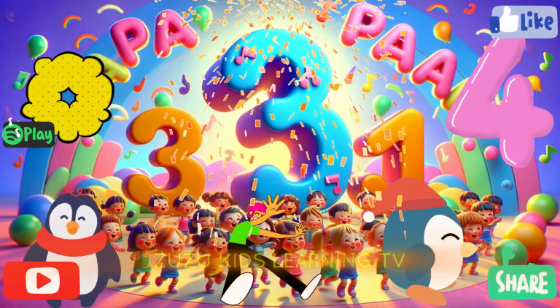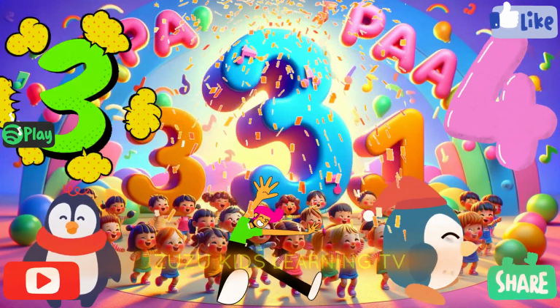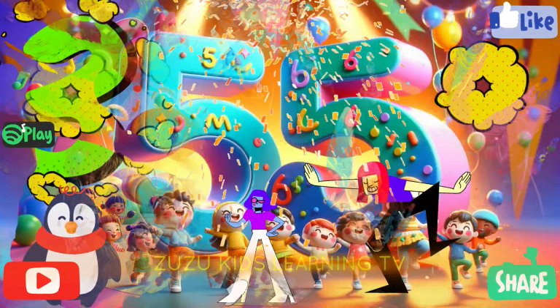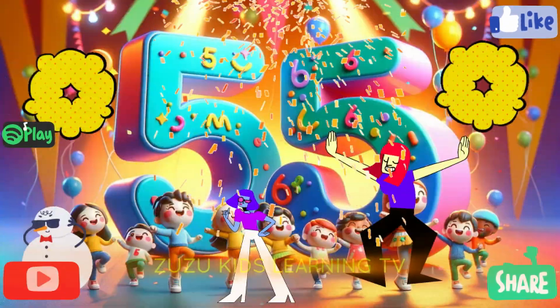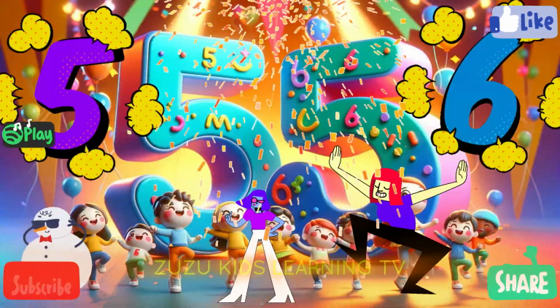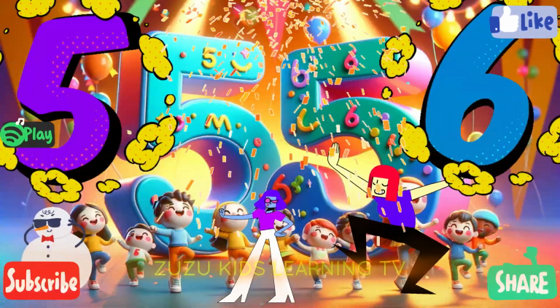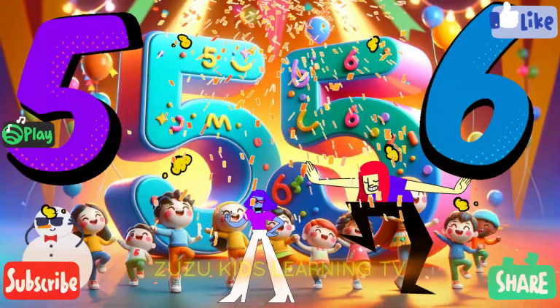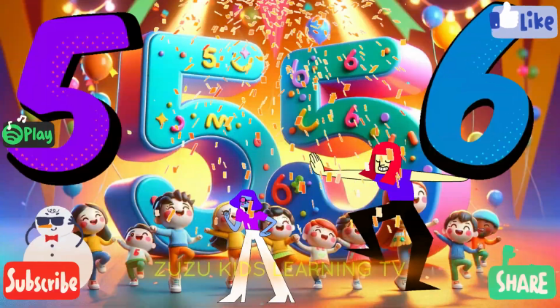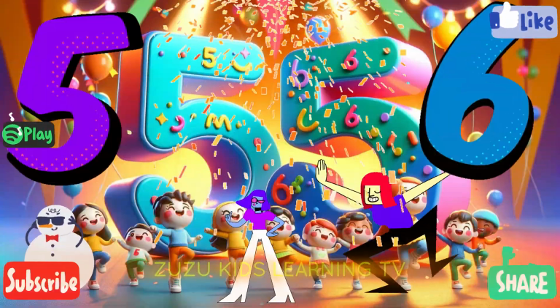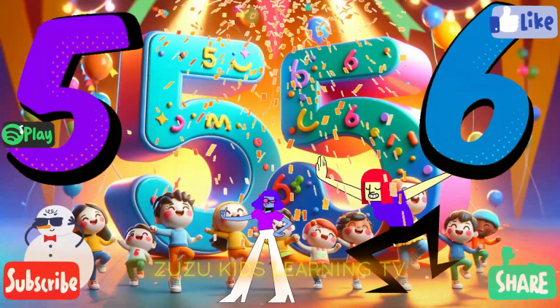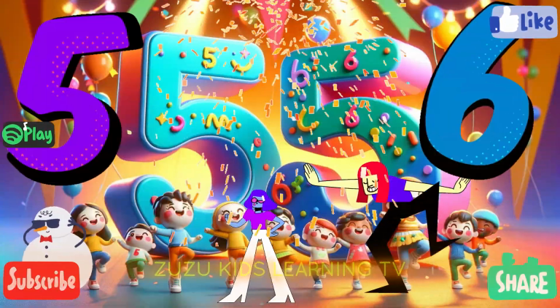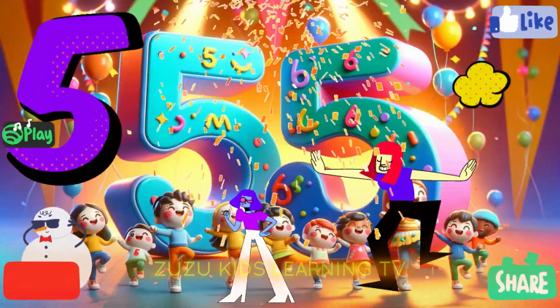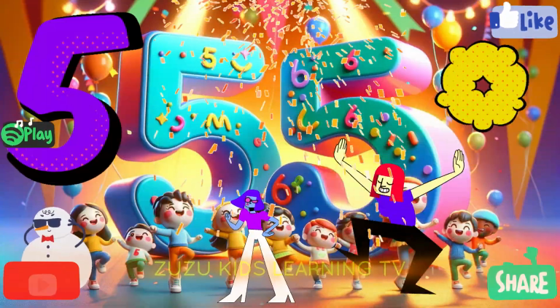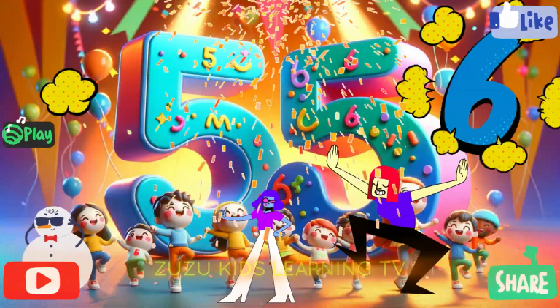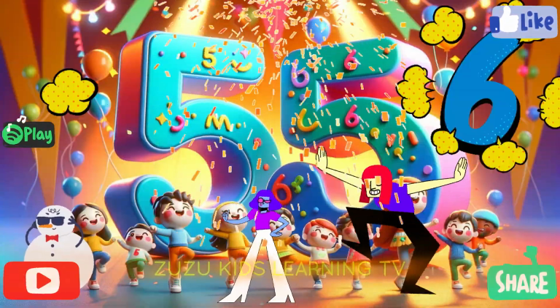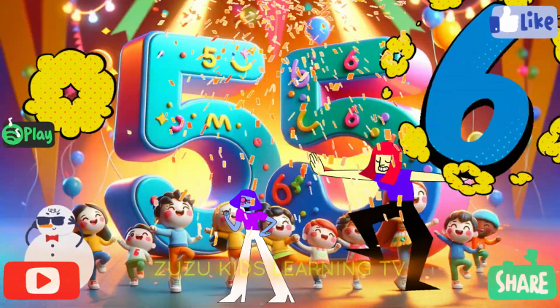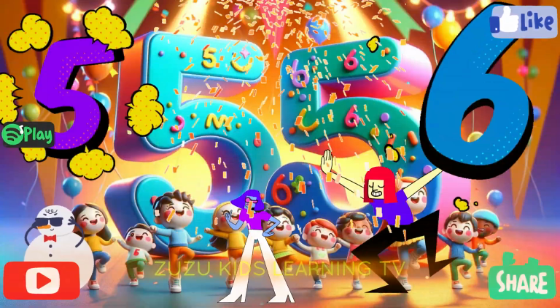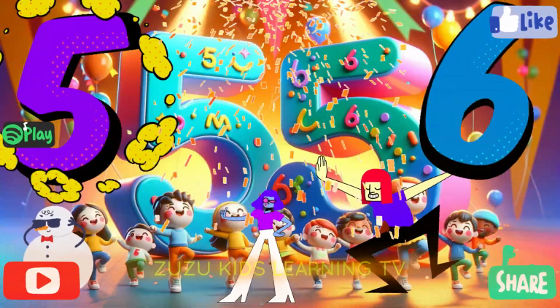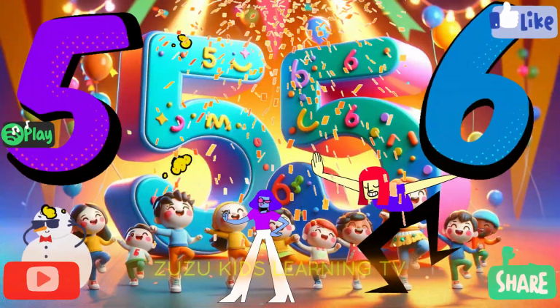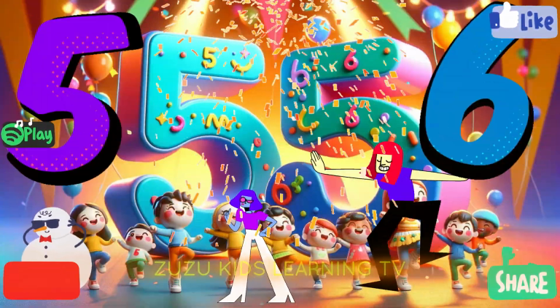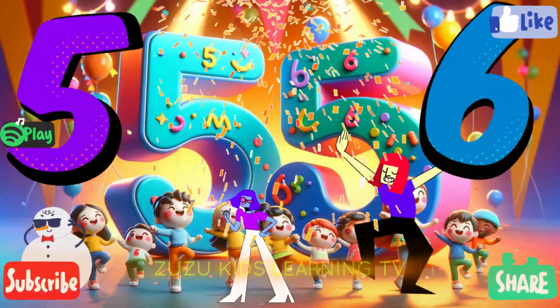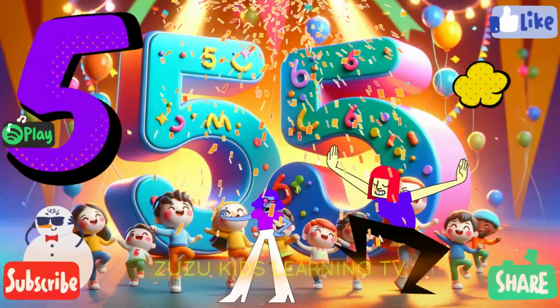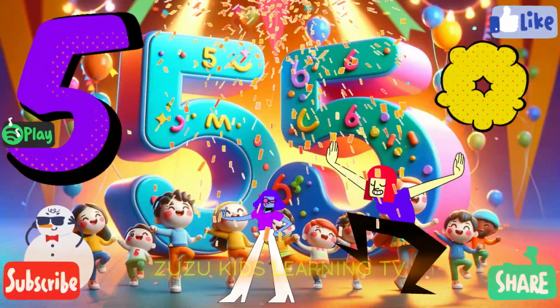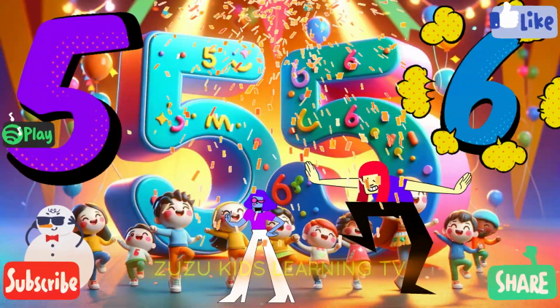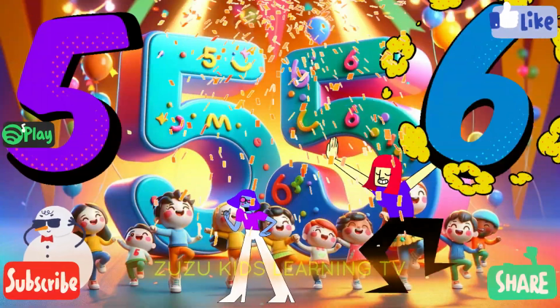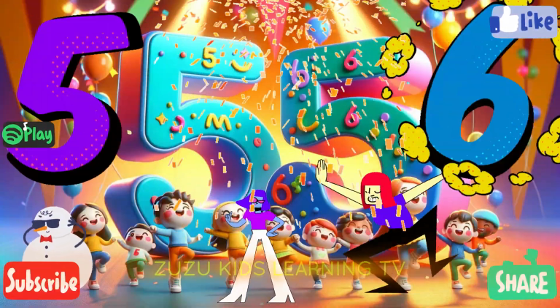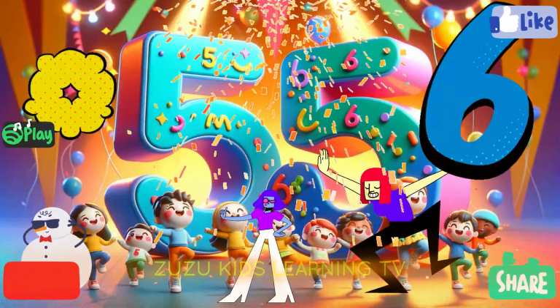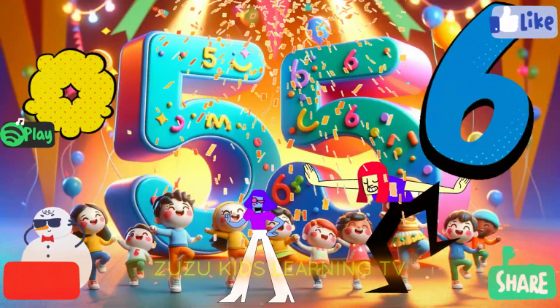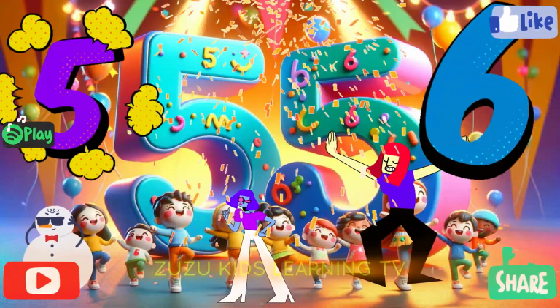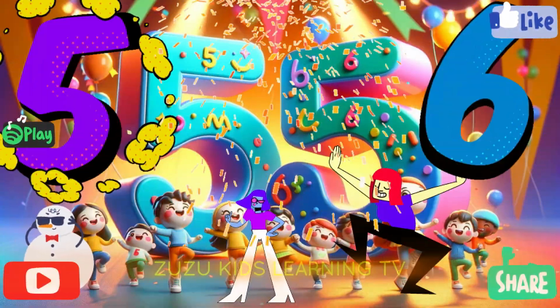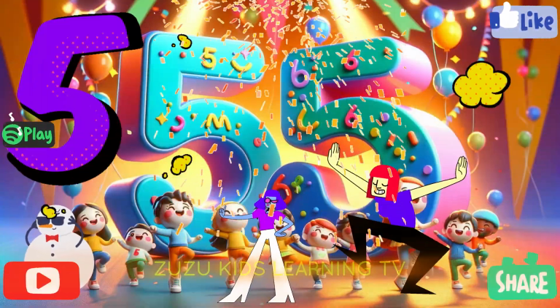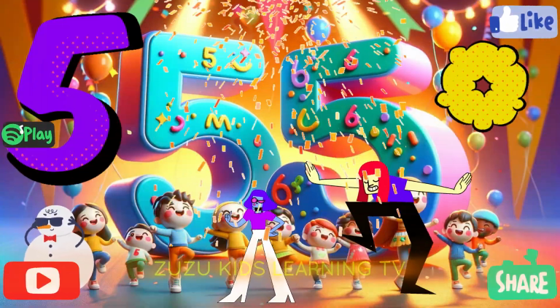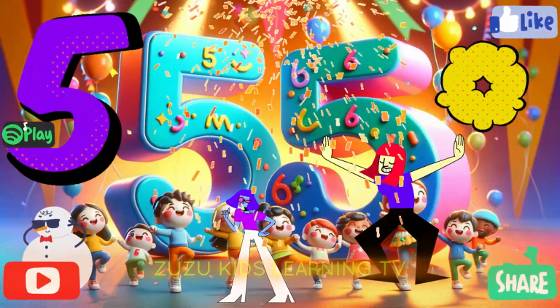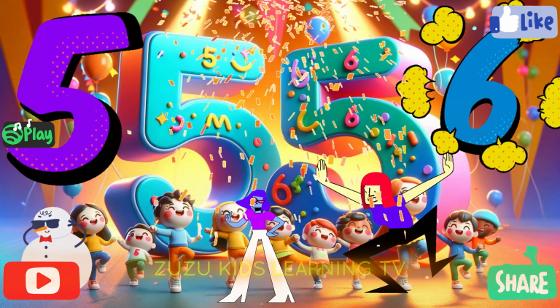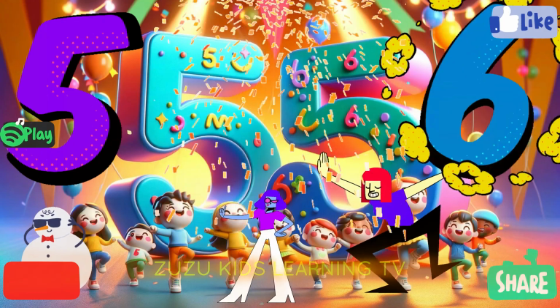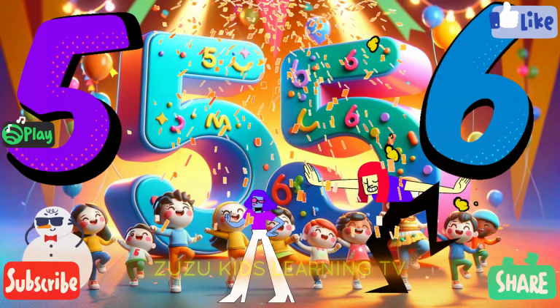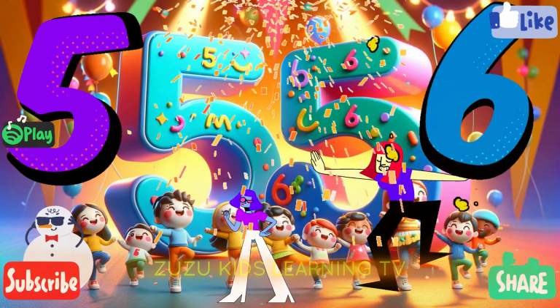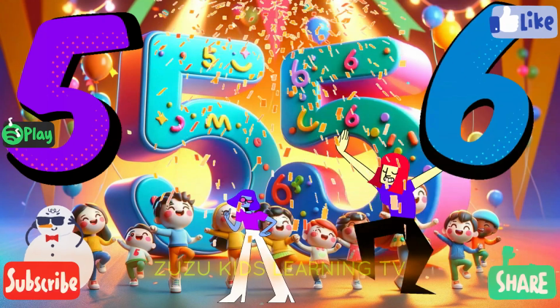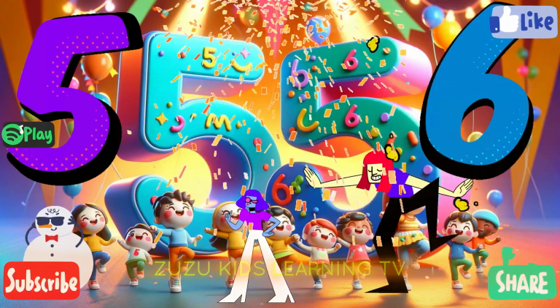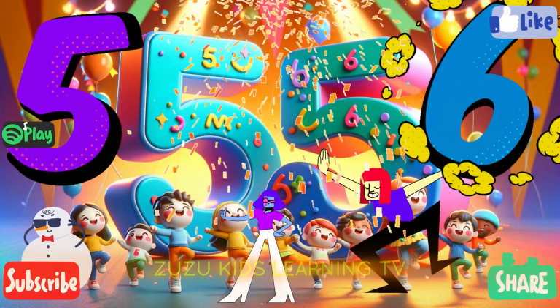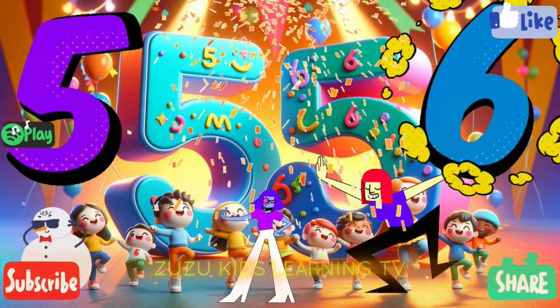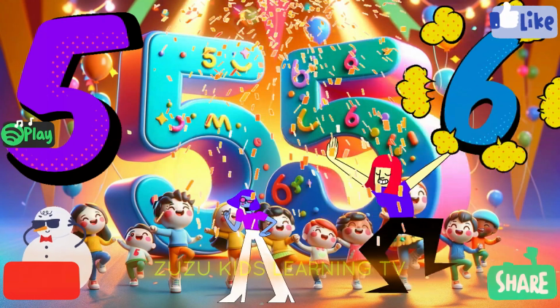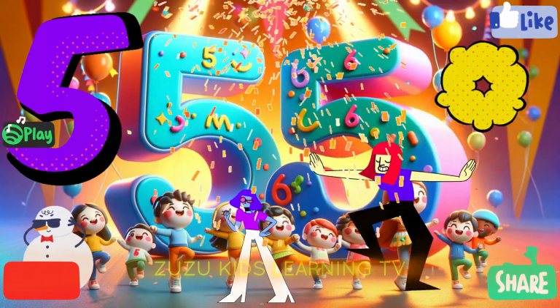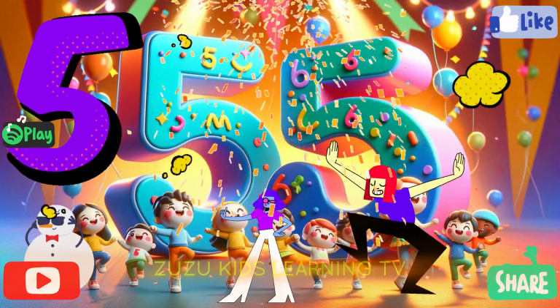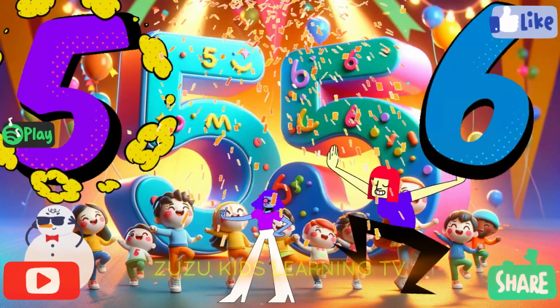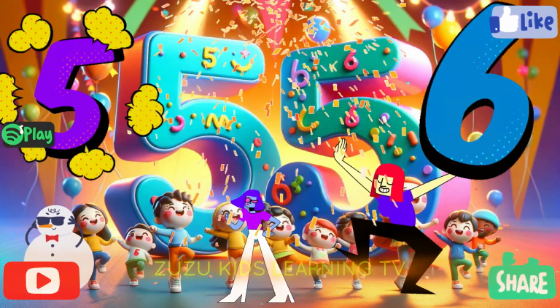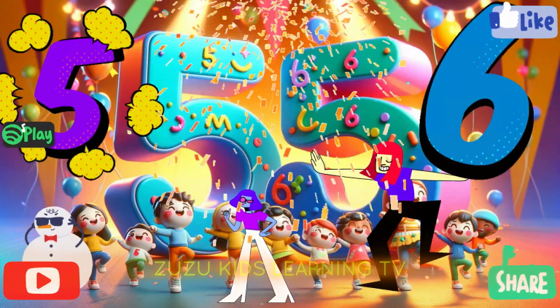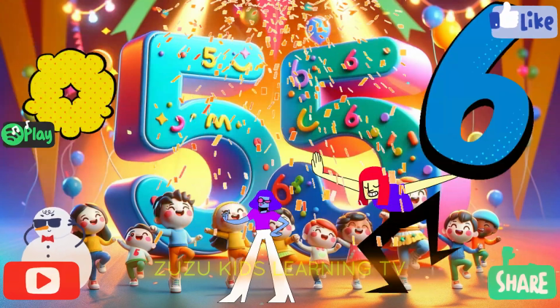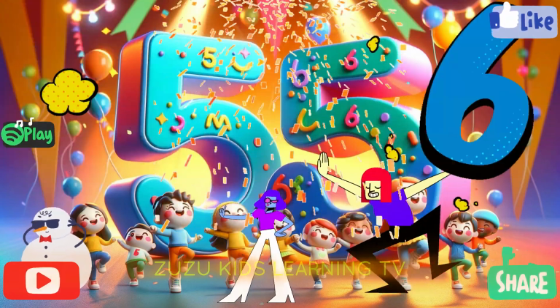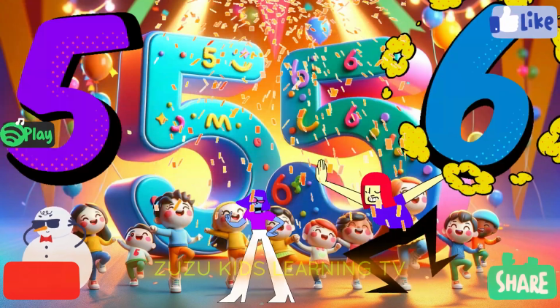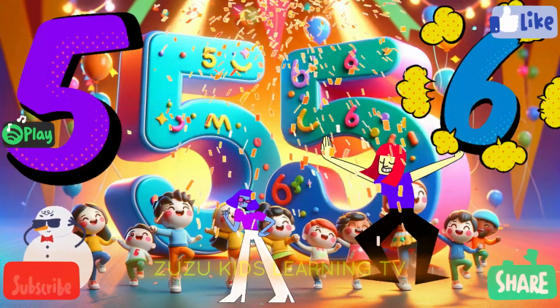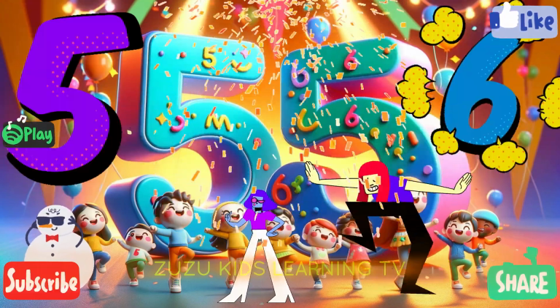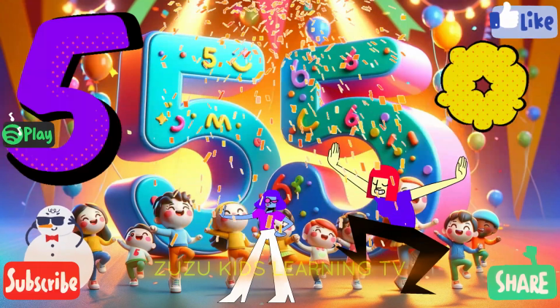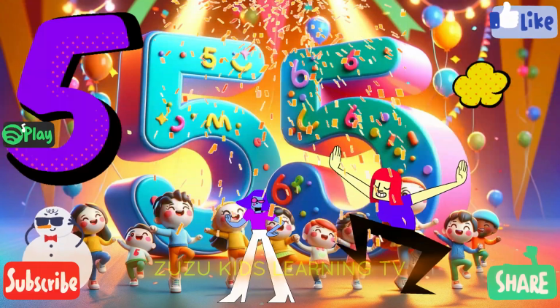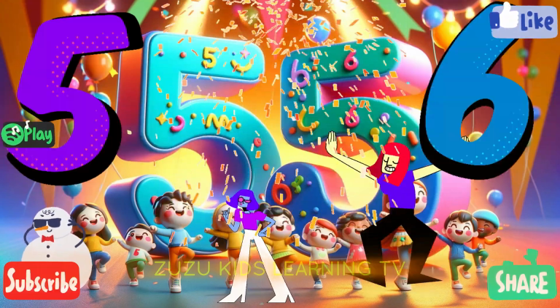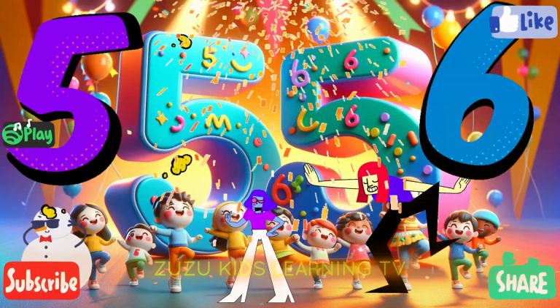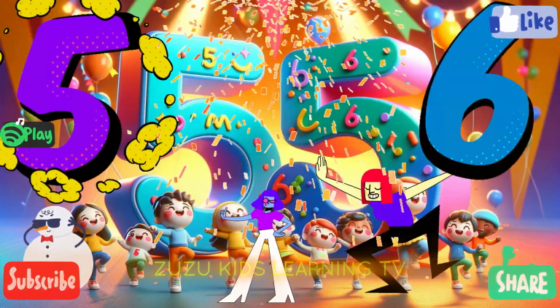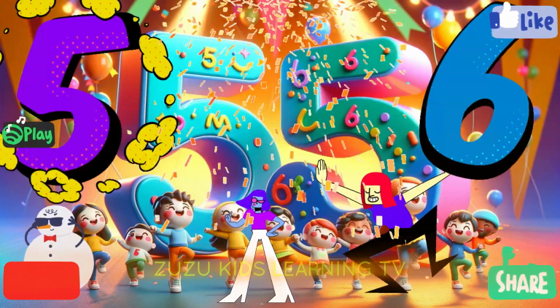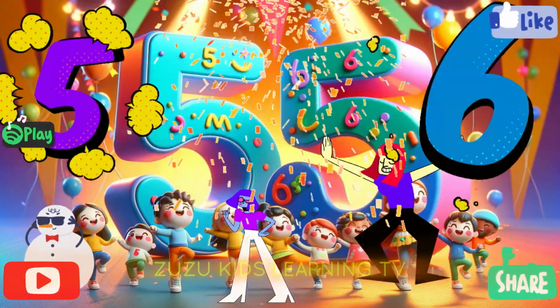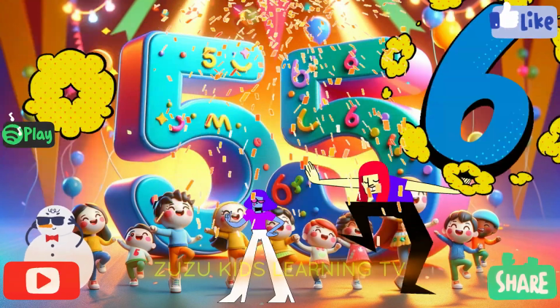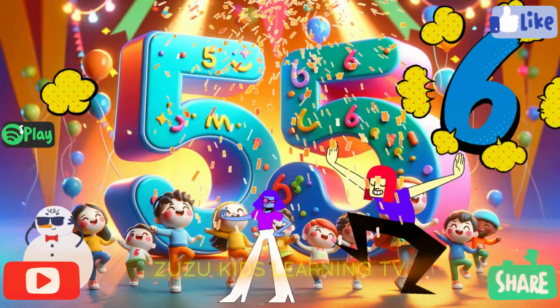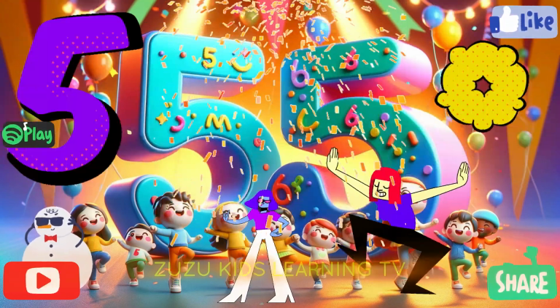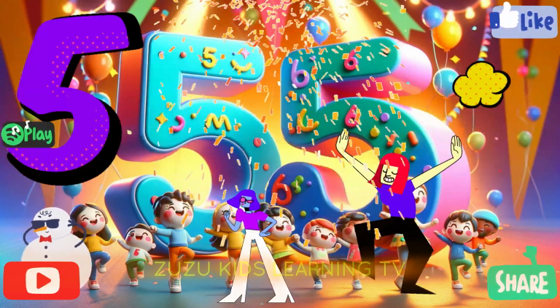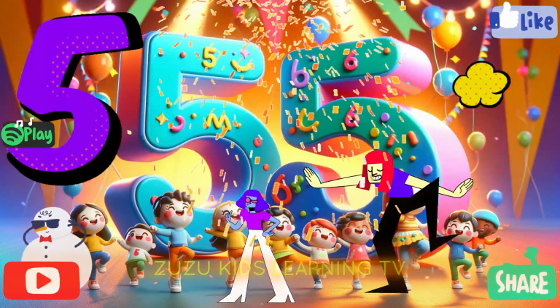Five, six, ma-ma-ma. Five, six, ma-ma-ma. Five, six, ma-ma-ma.